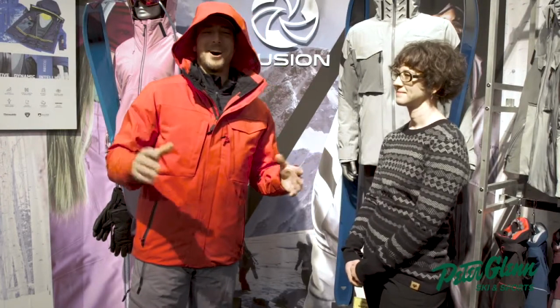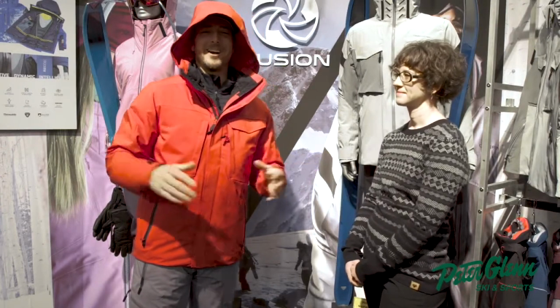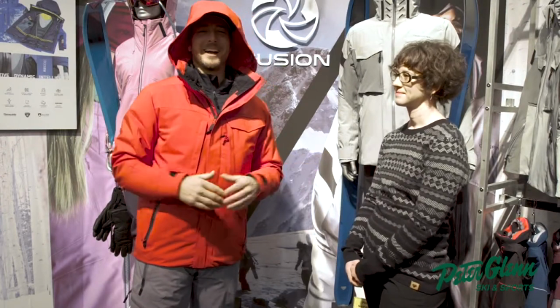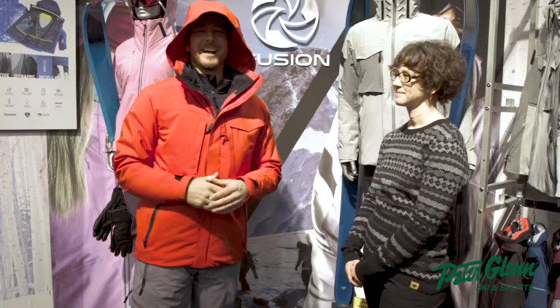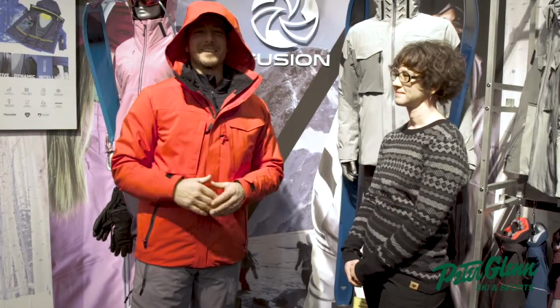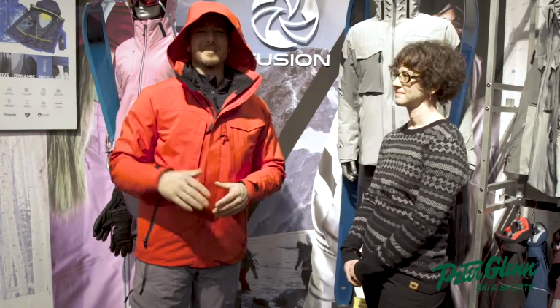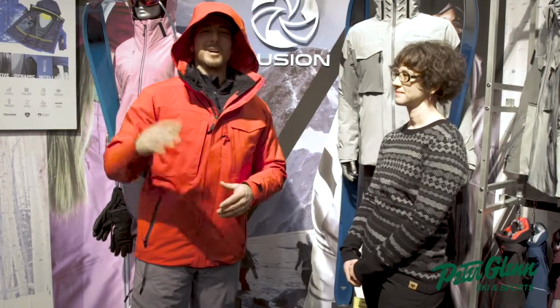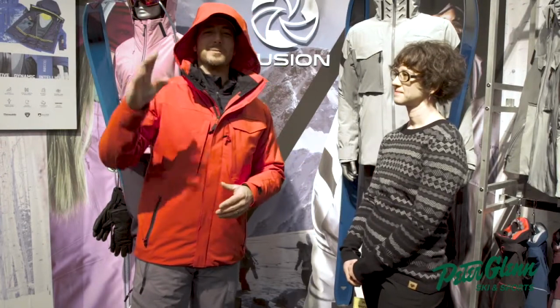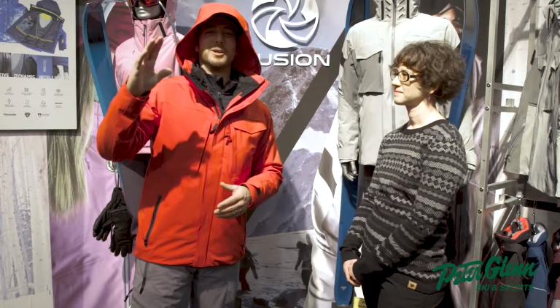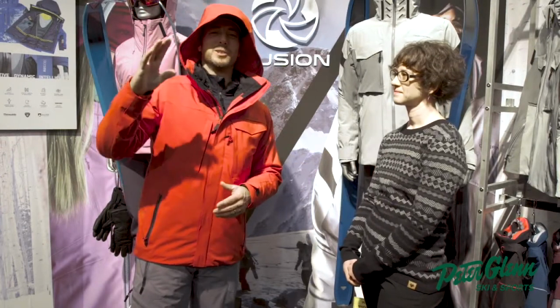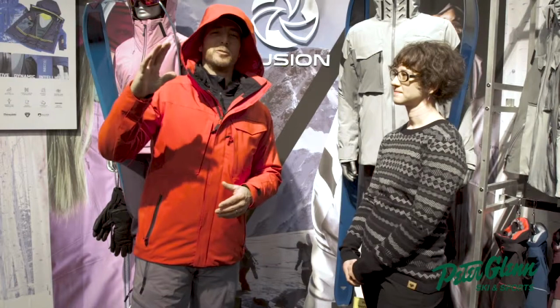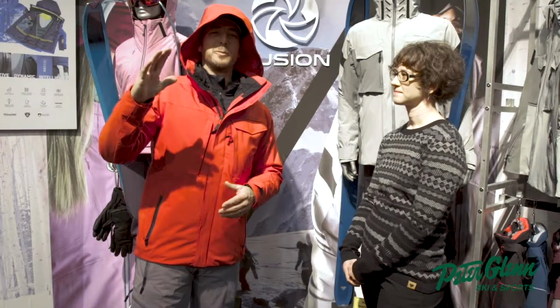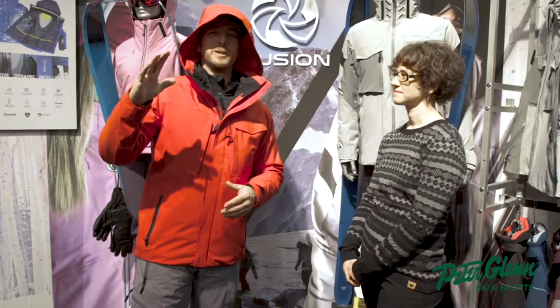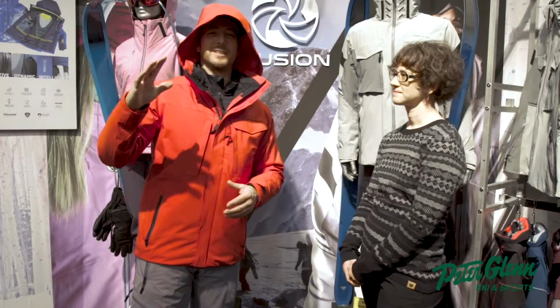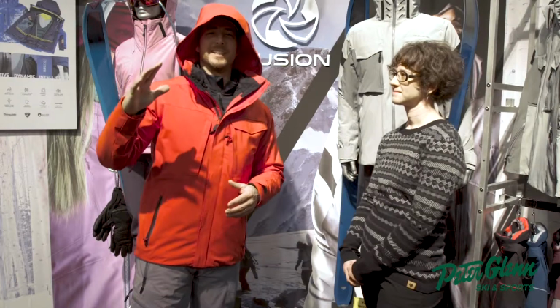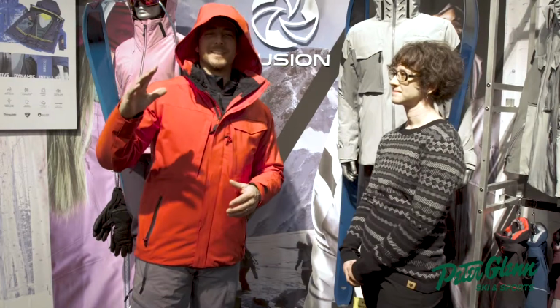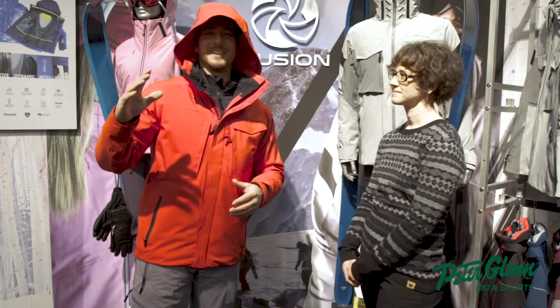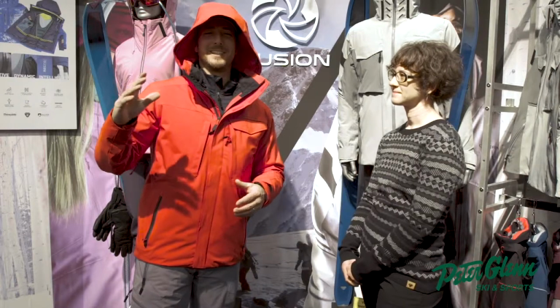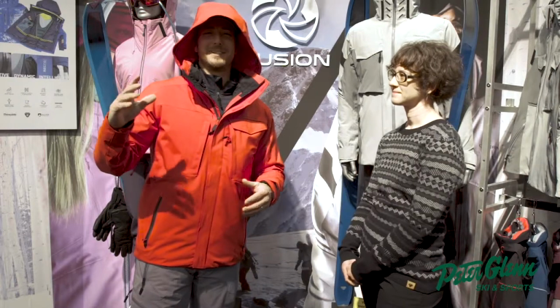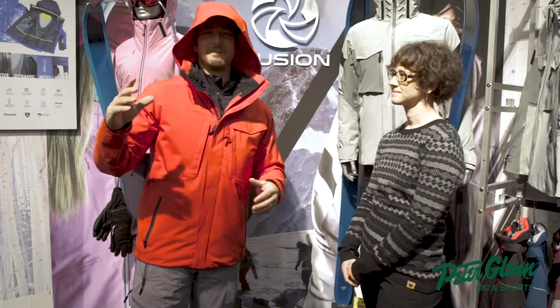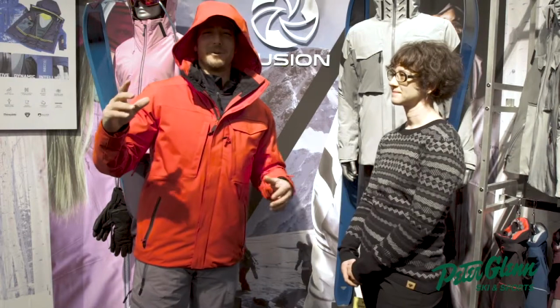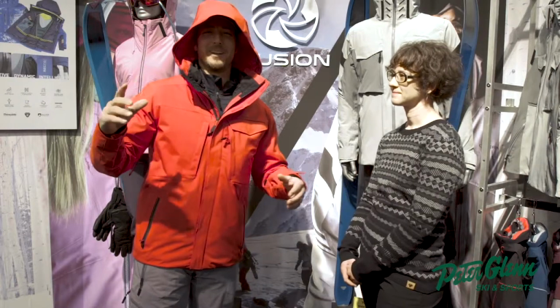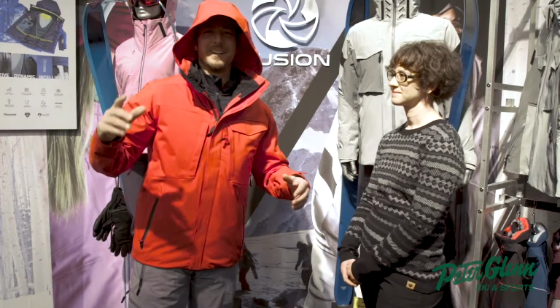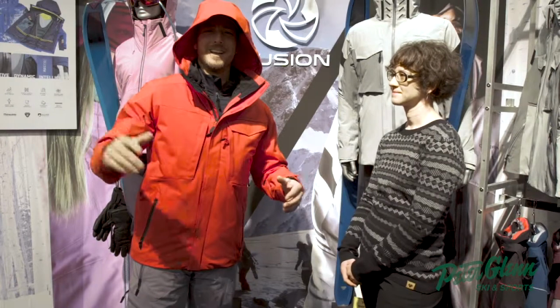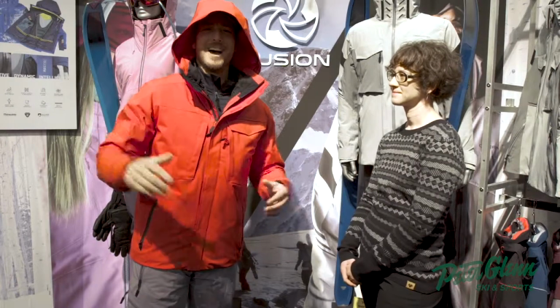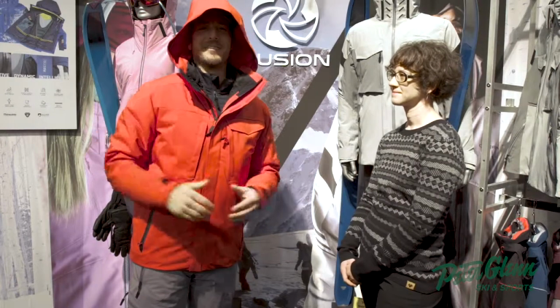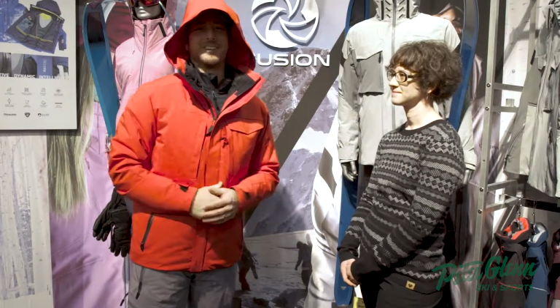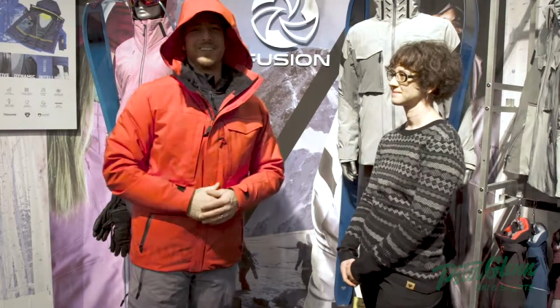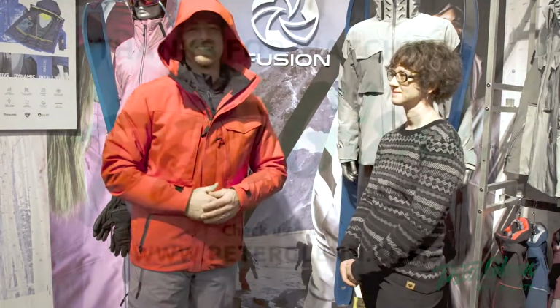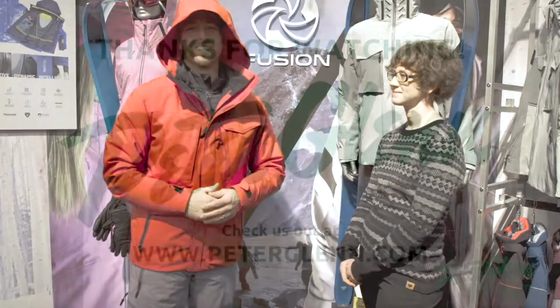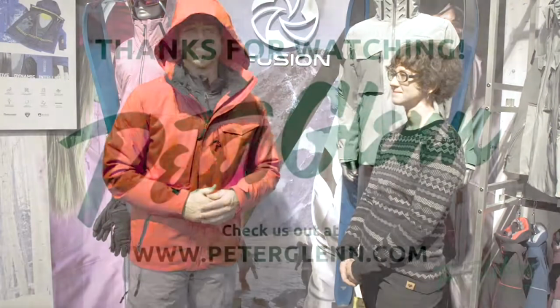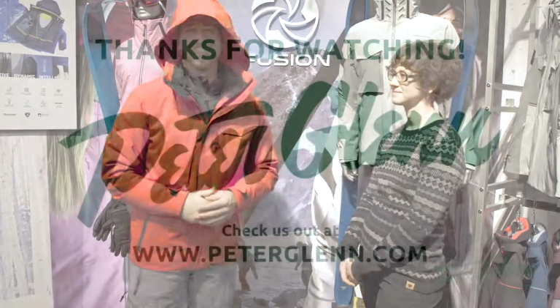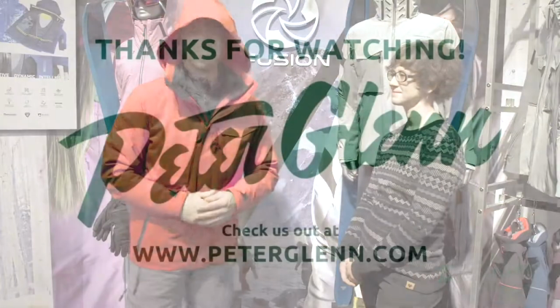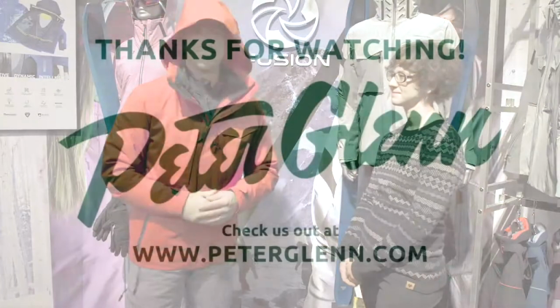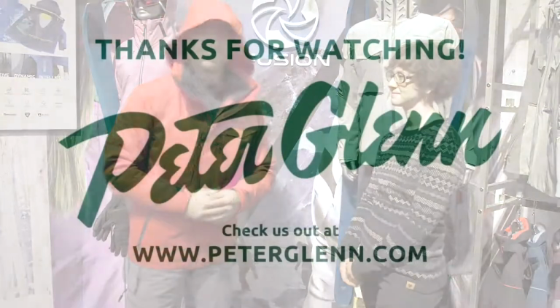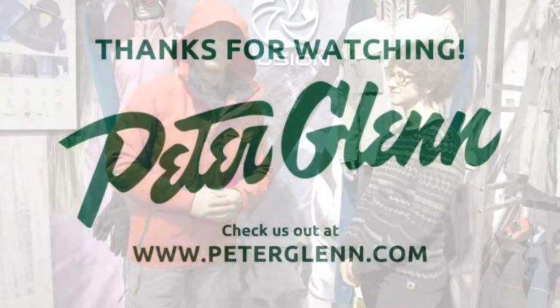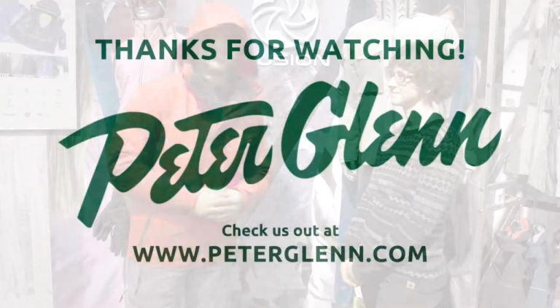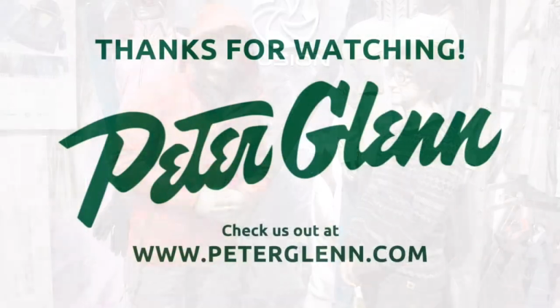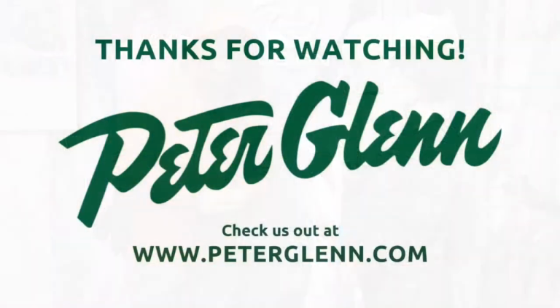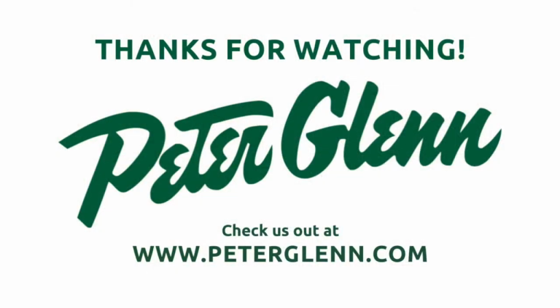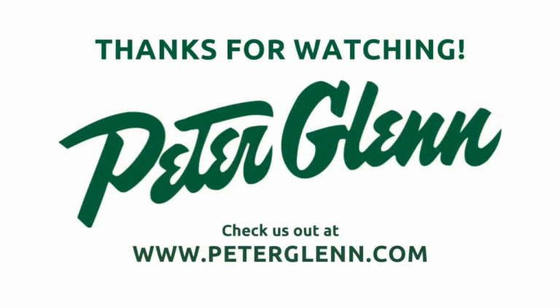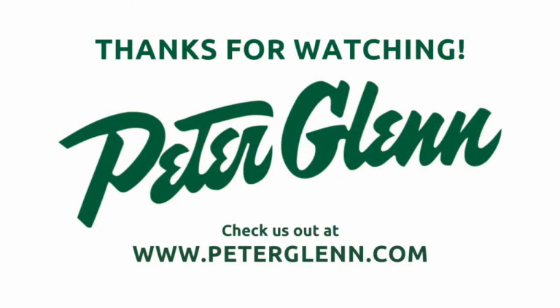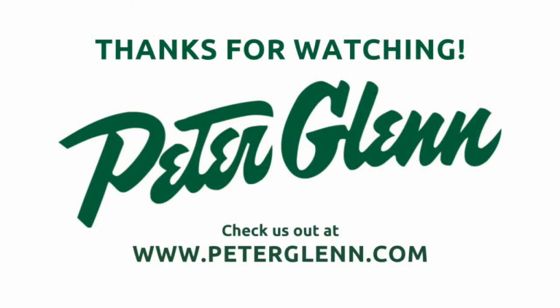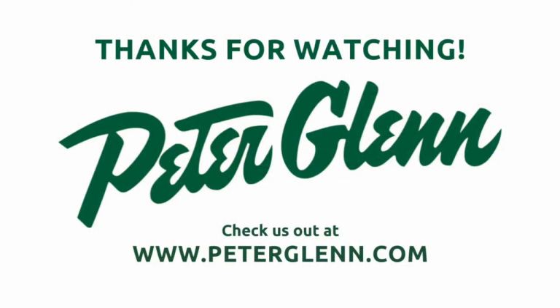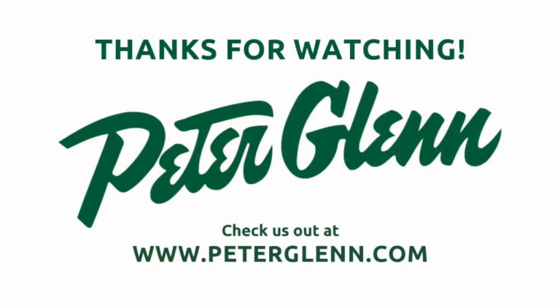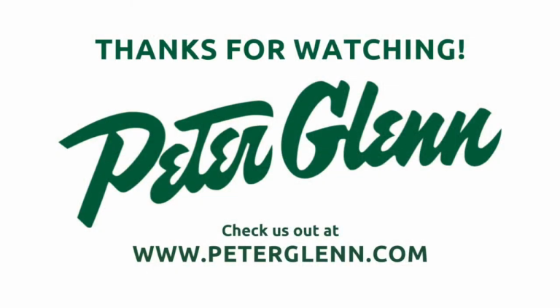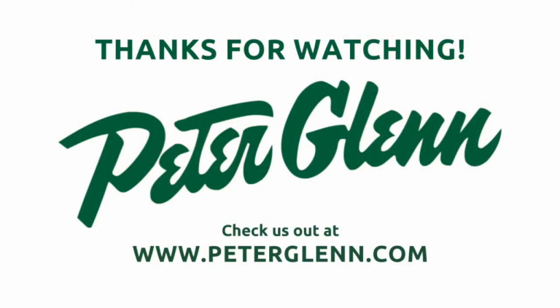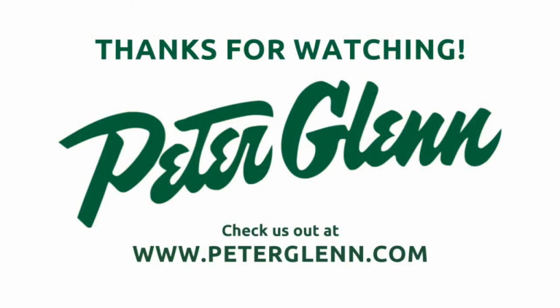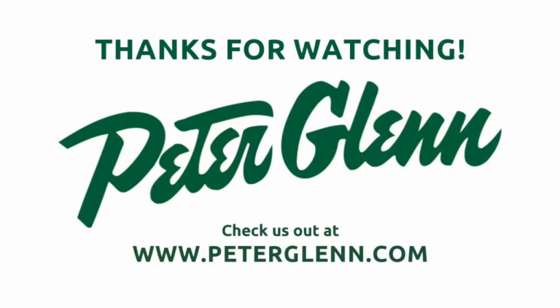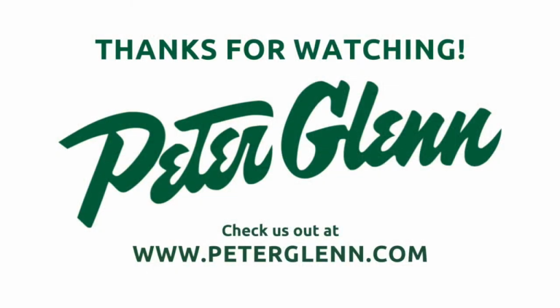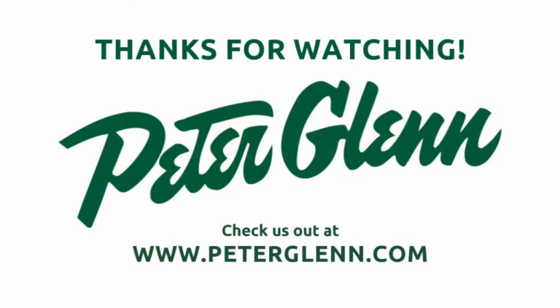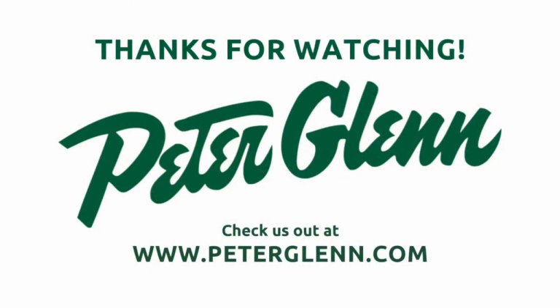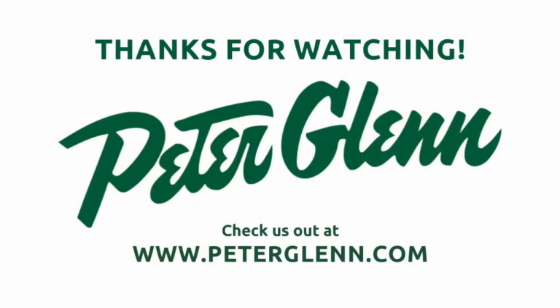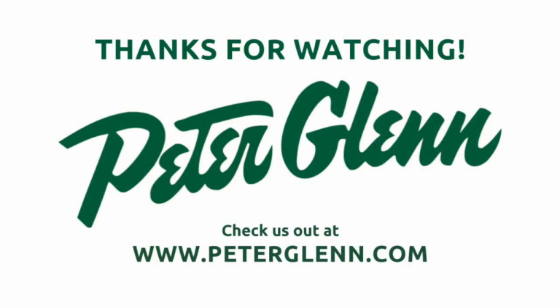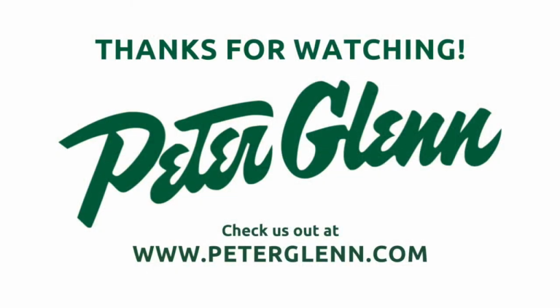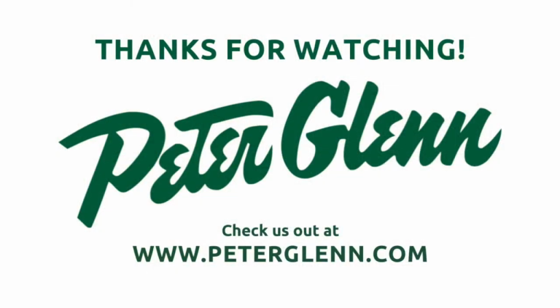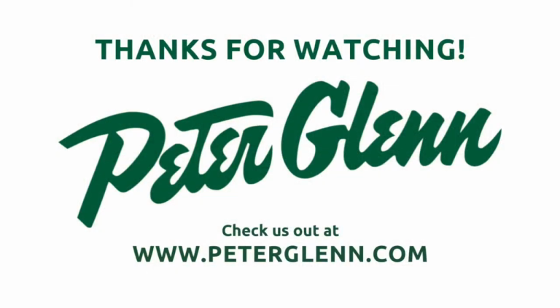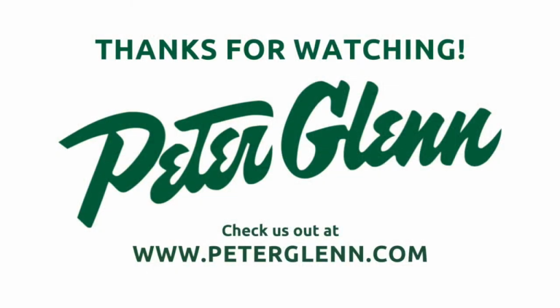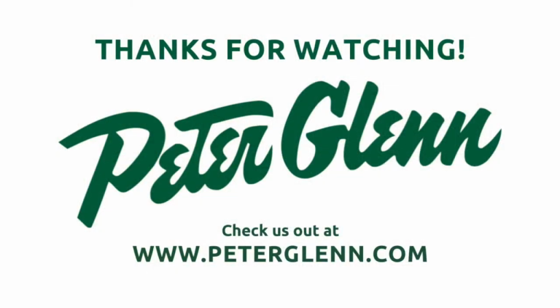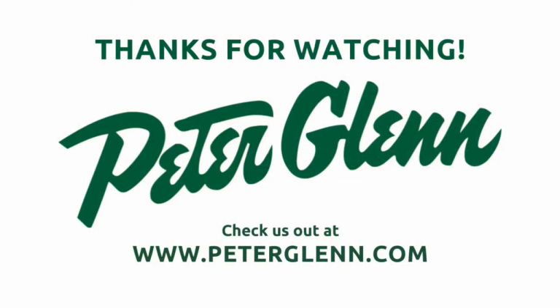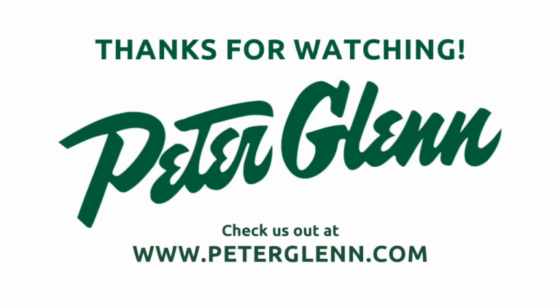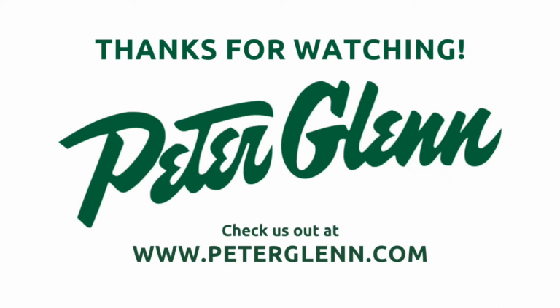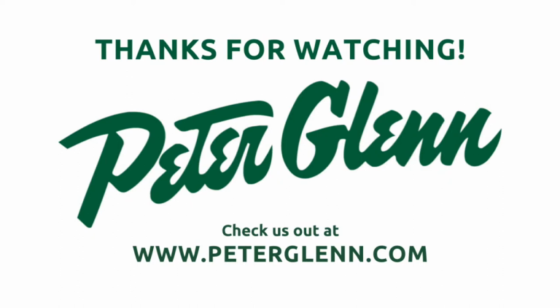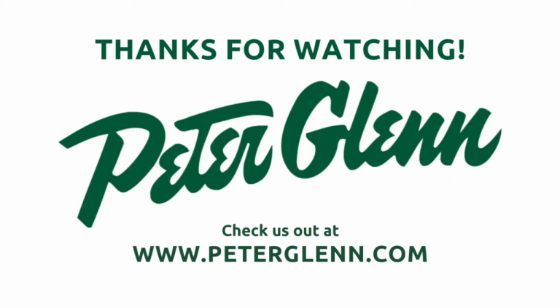I'm Johnny Mosley for Peter Glenn Ski and Sport. Have a great season. We'll be right back.